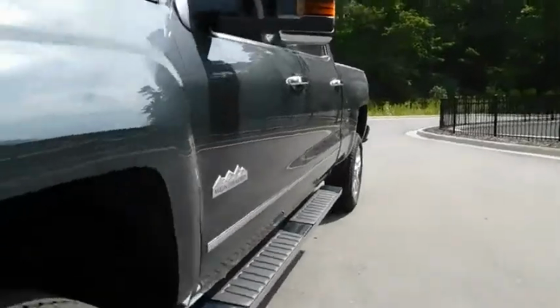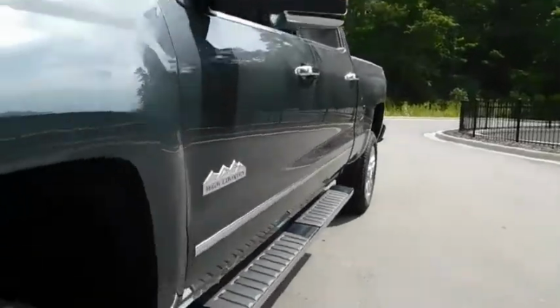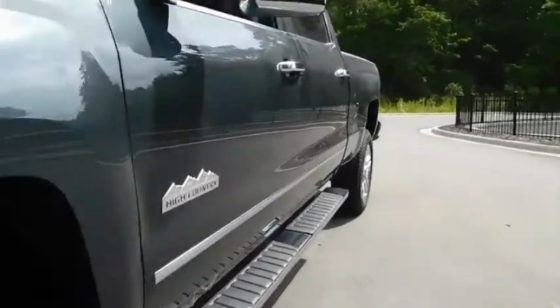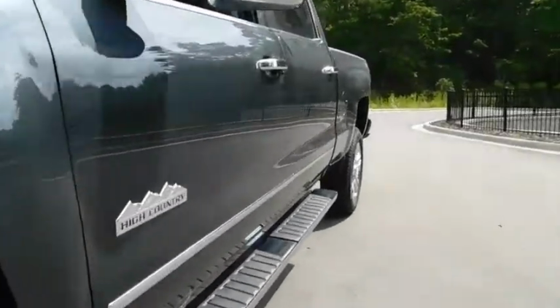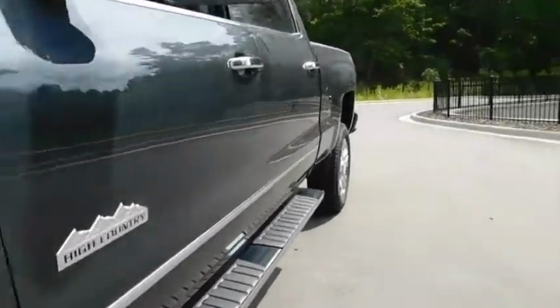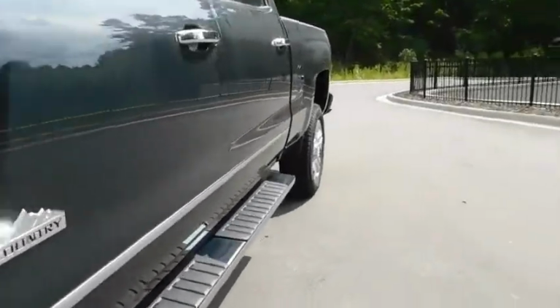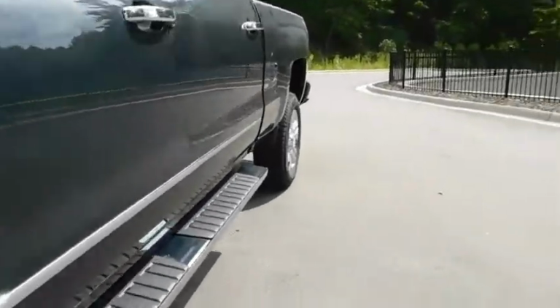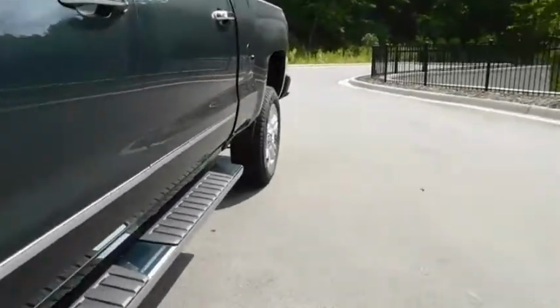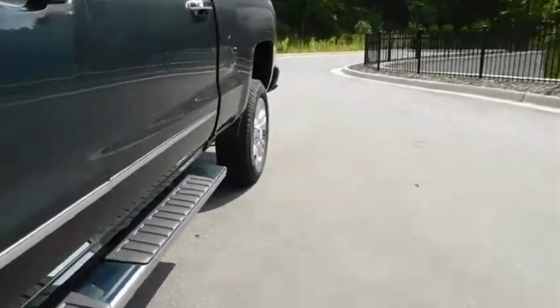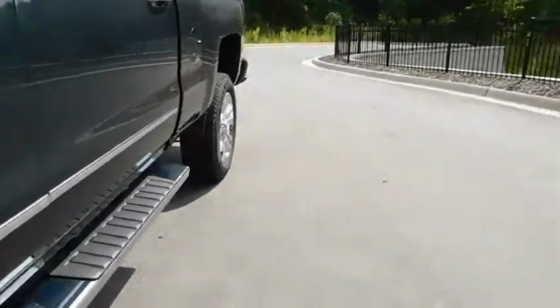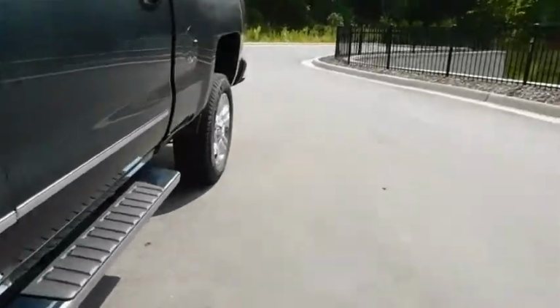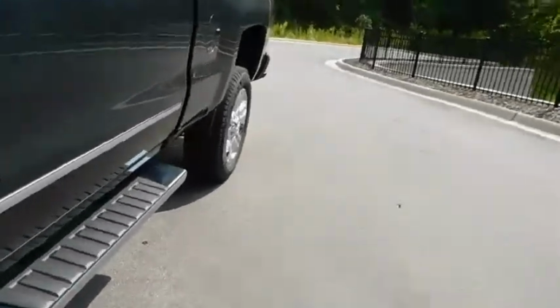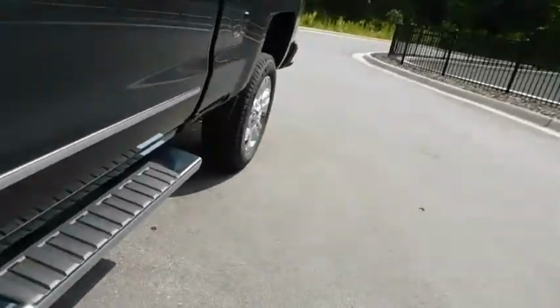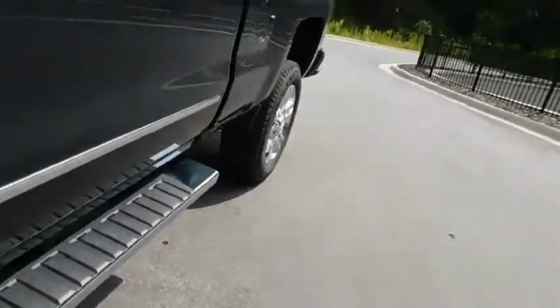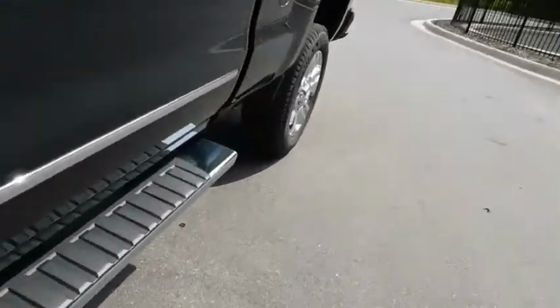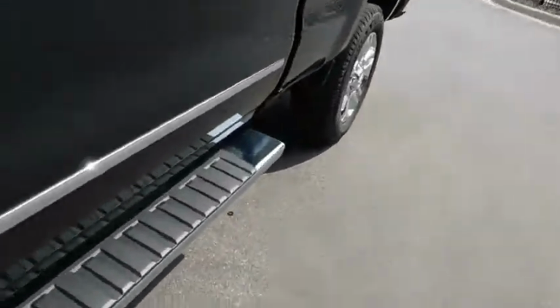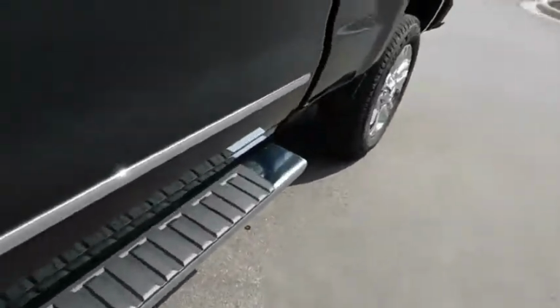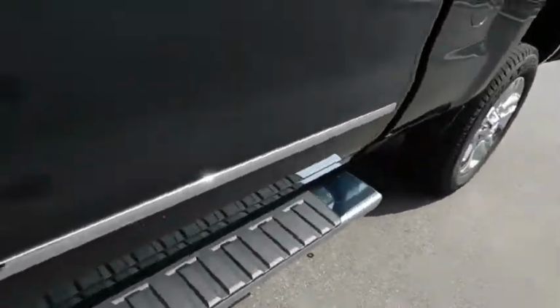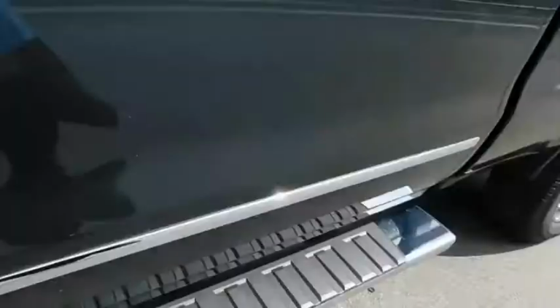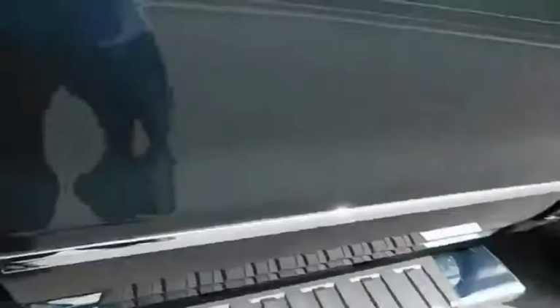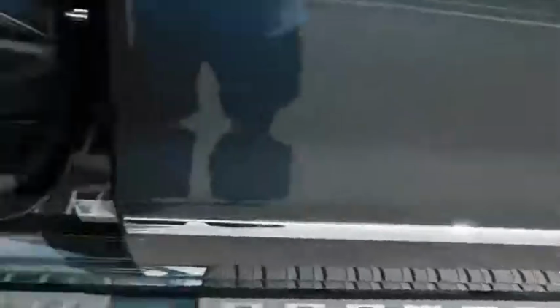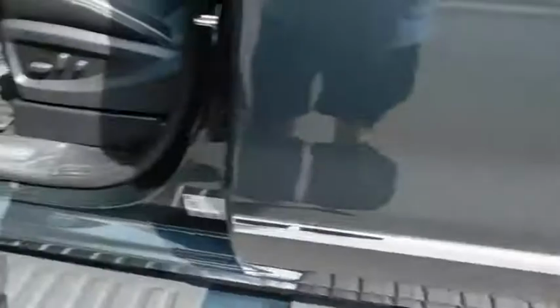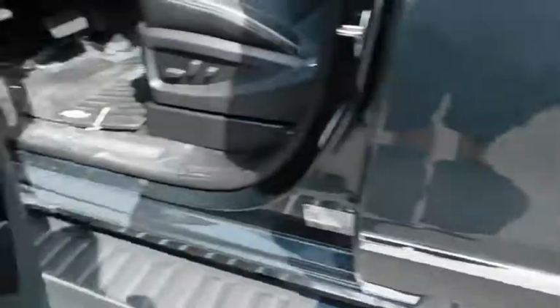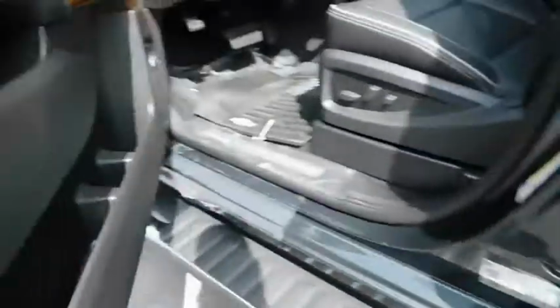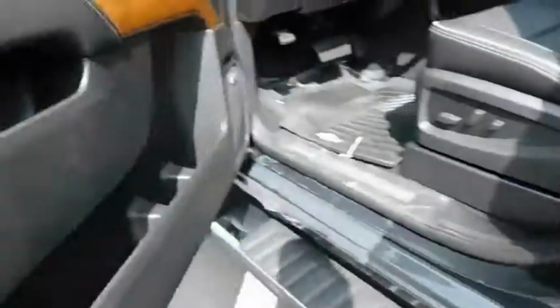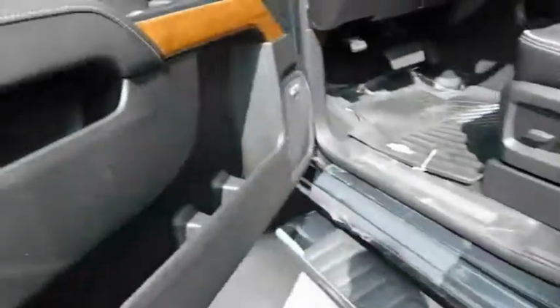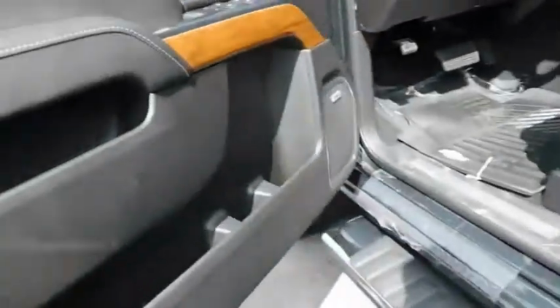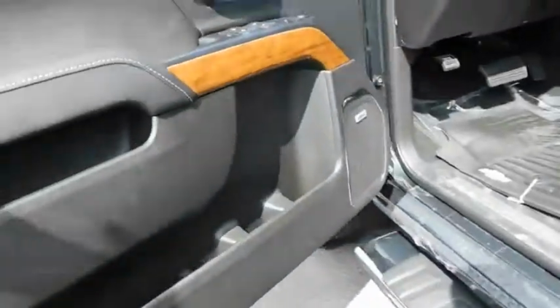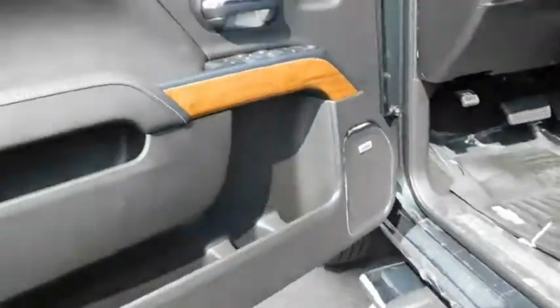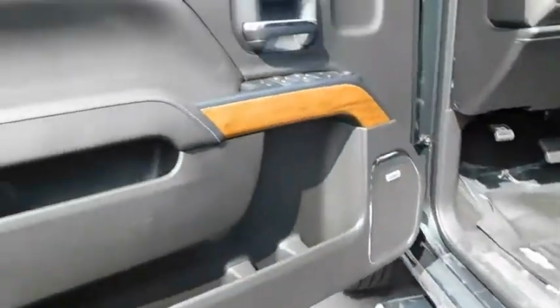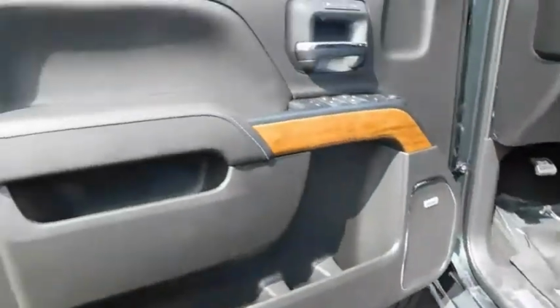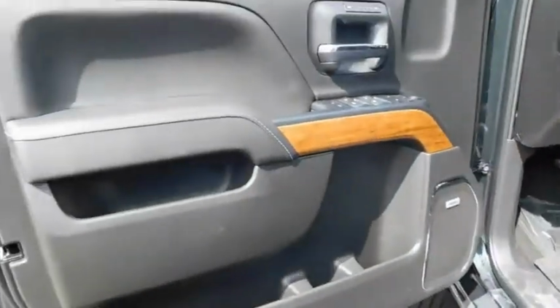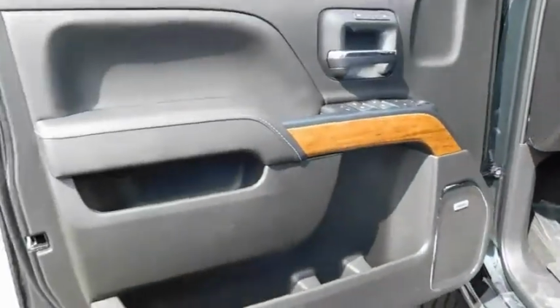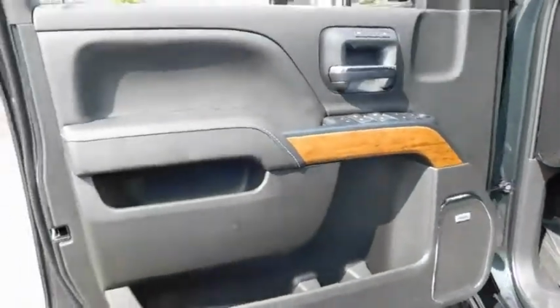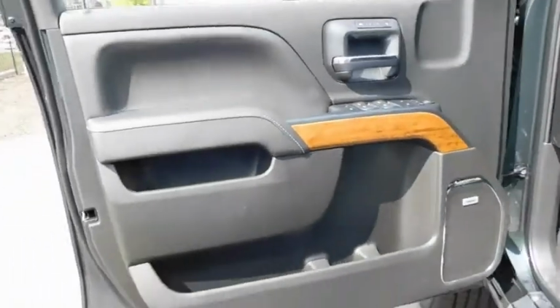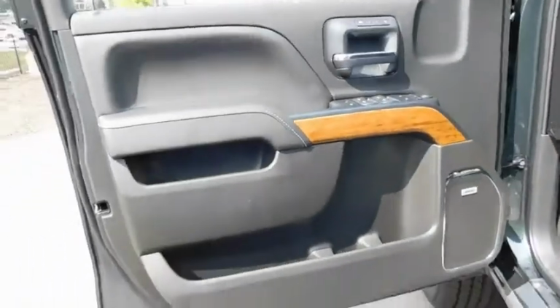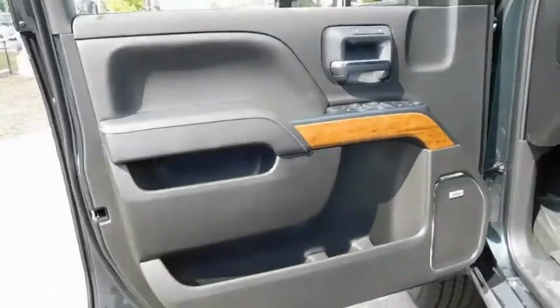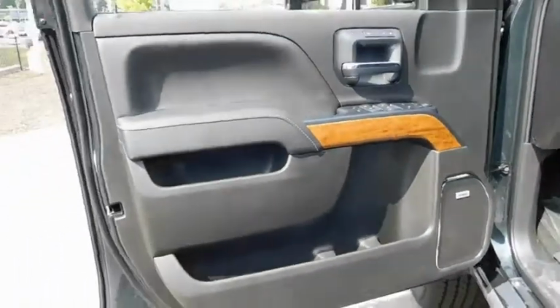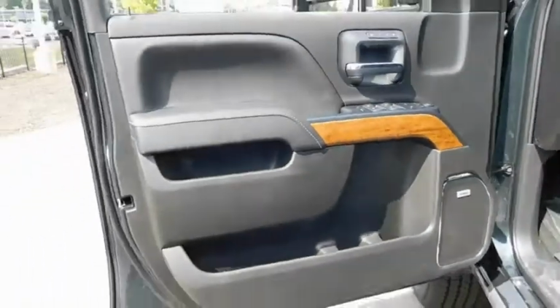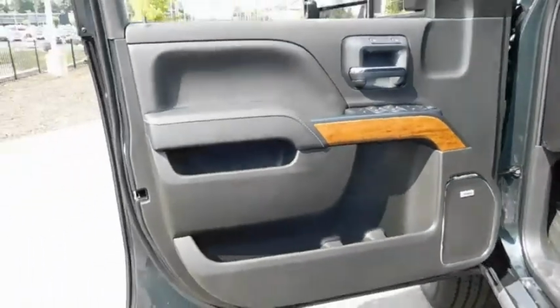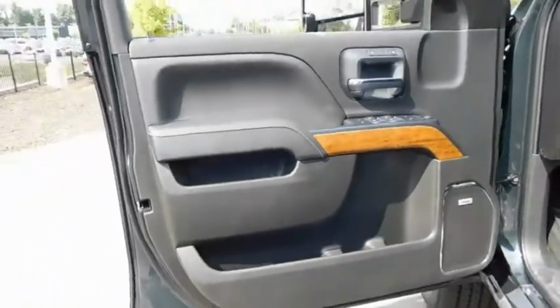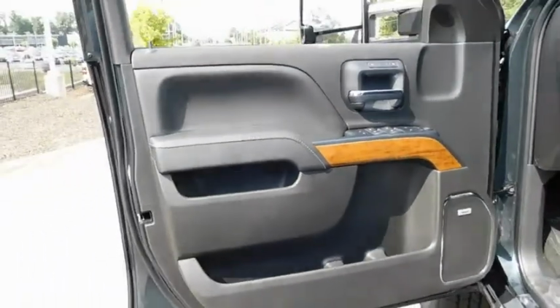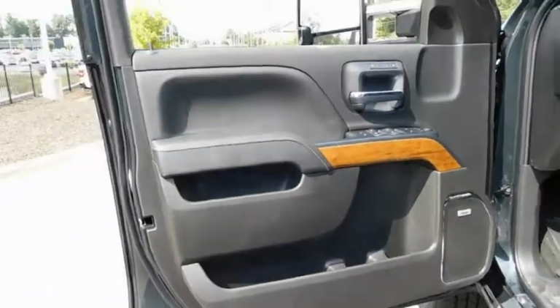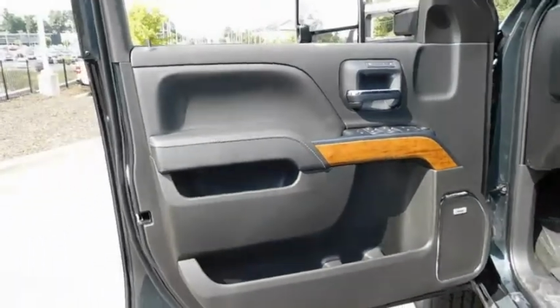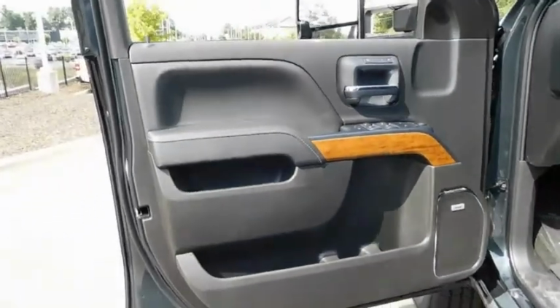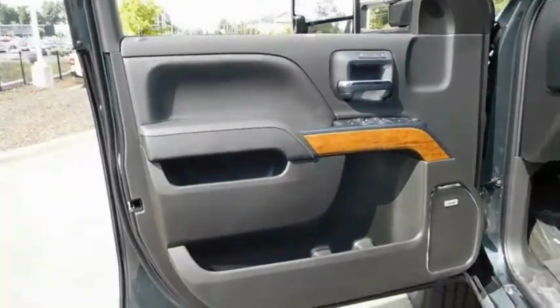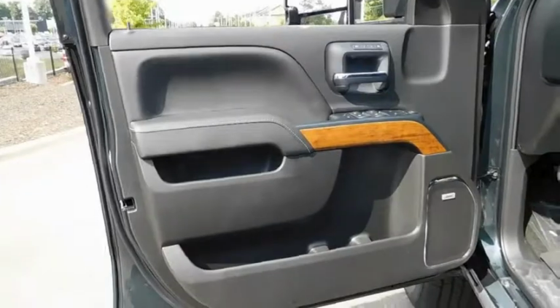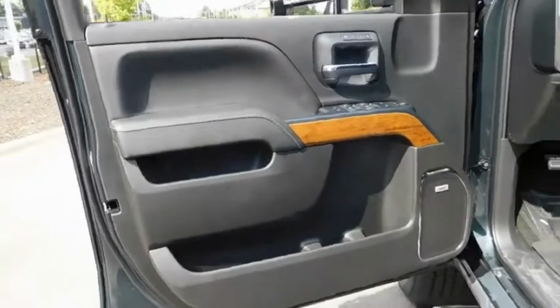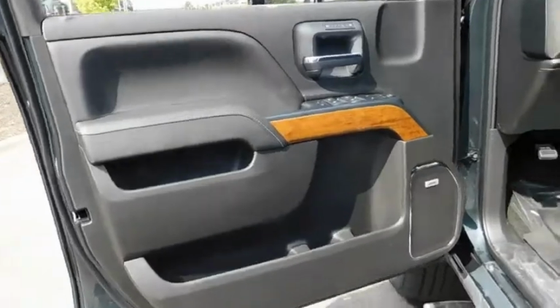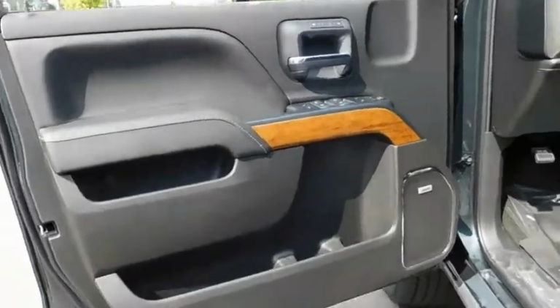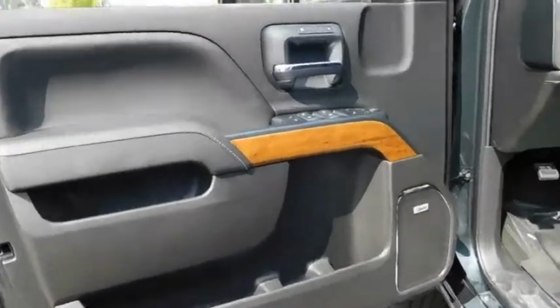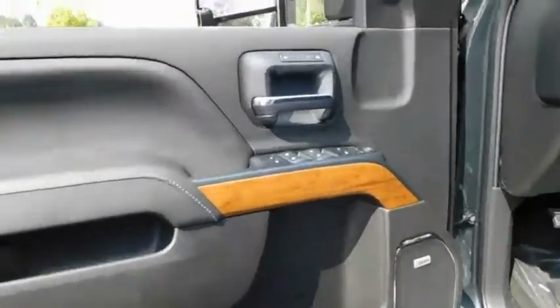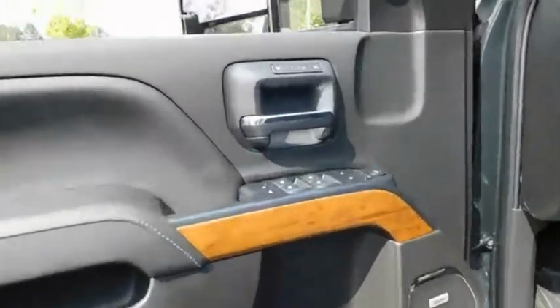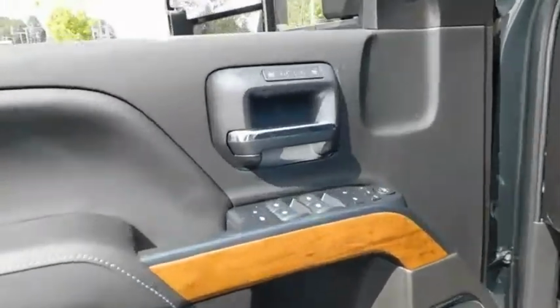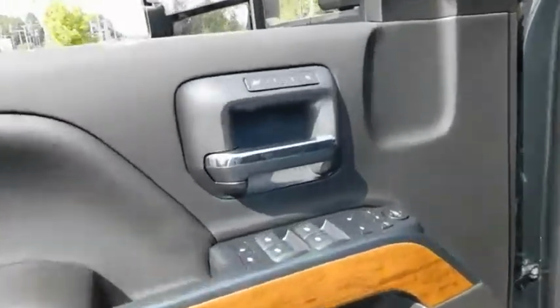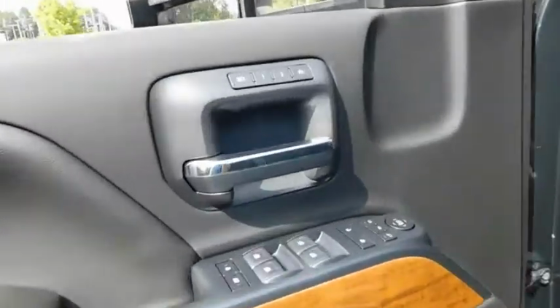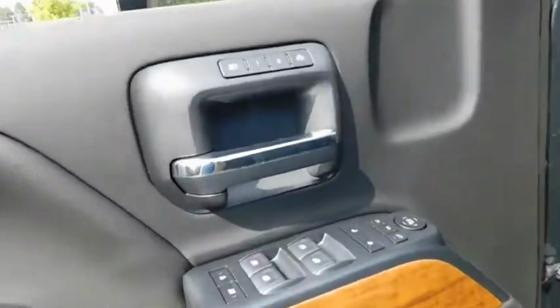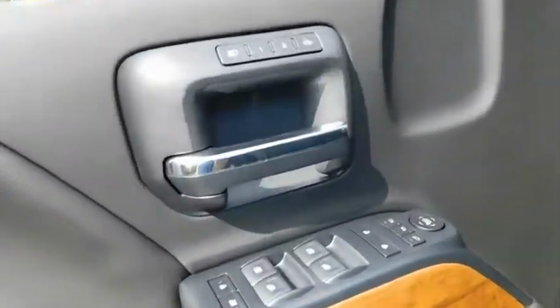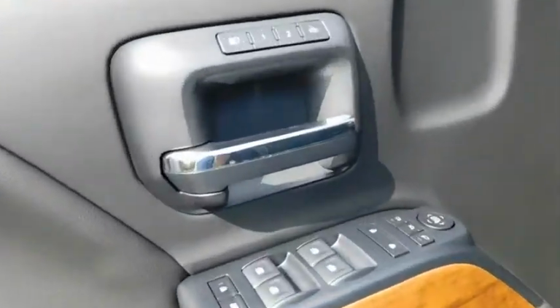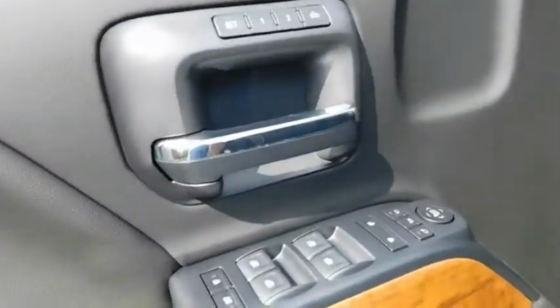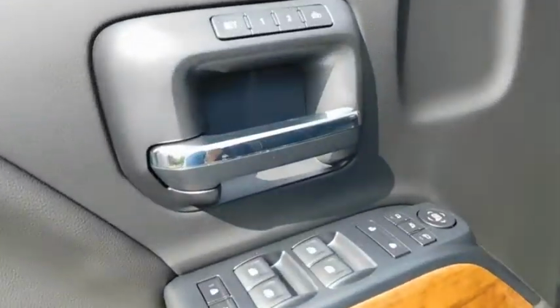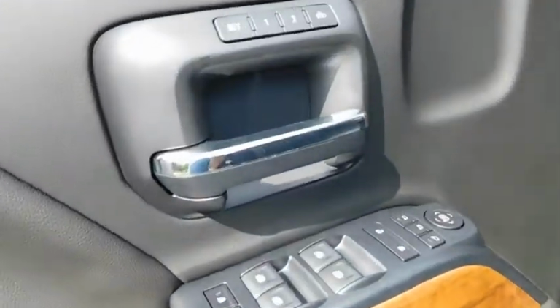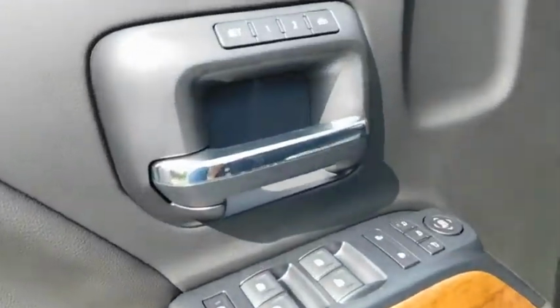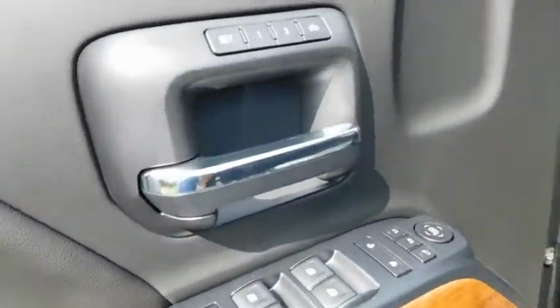Front floor mats, universal garage door opener, premium sound system, AM-FM stereo radio, rear defrost.